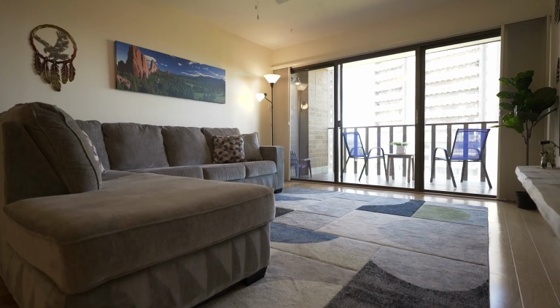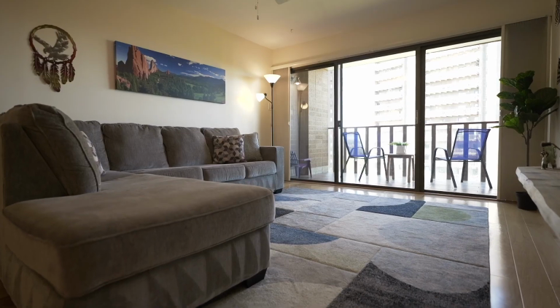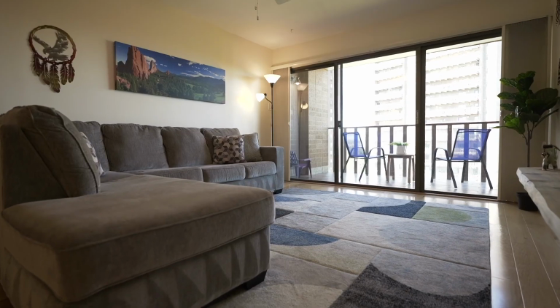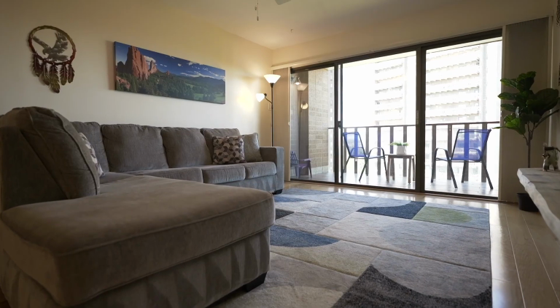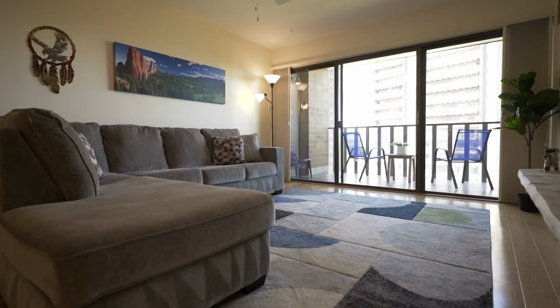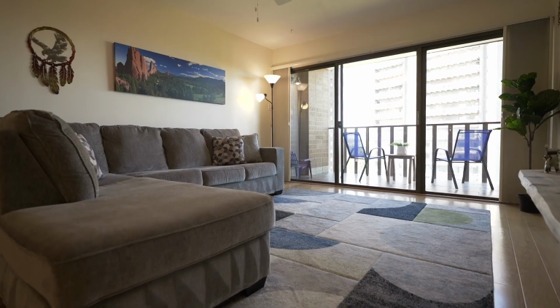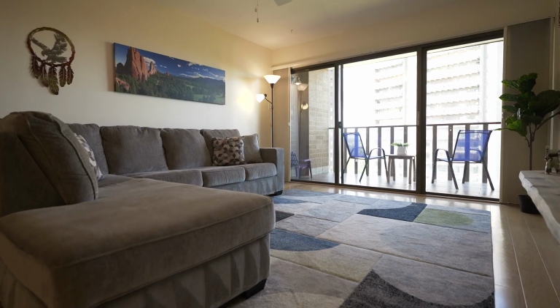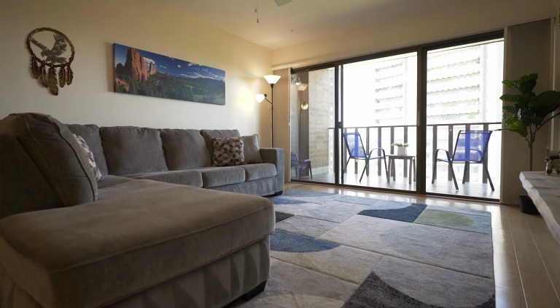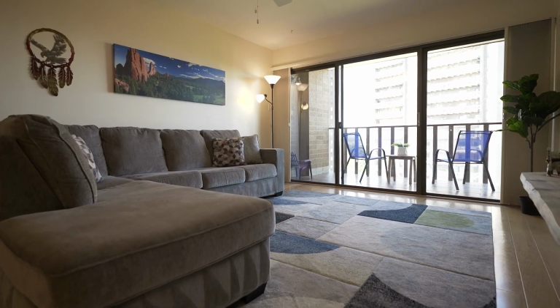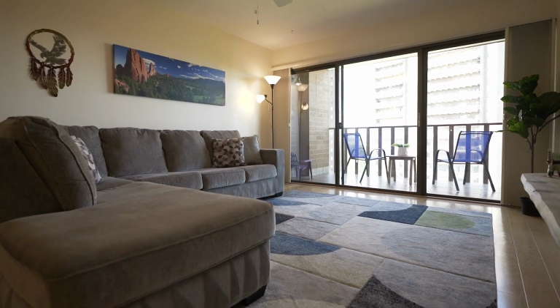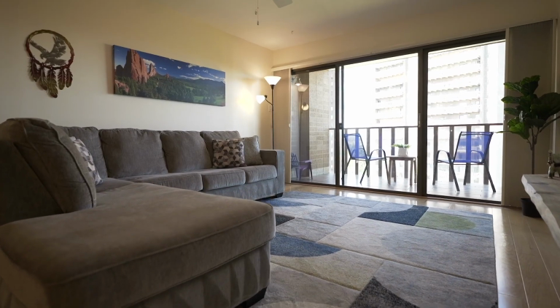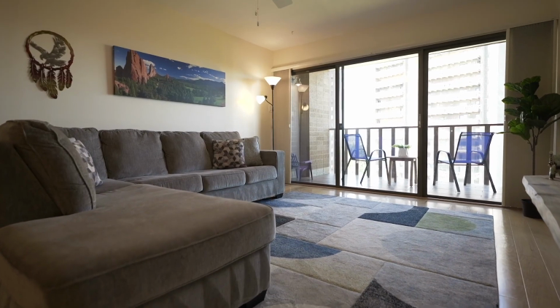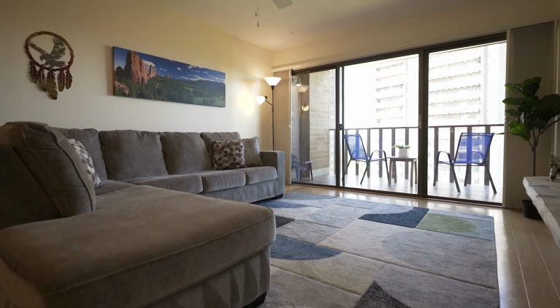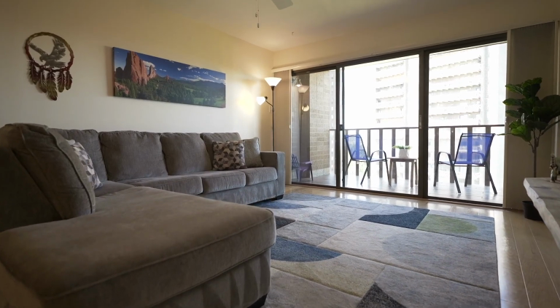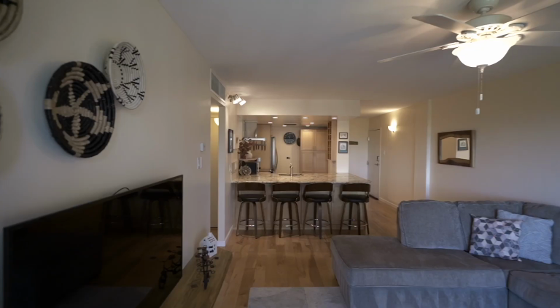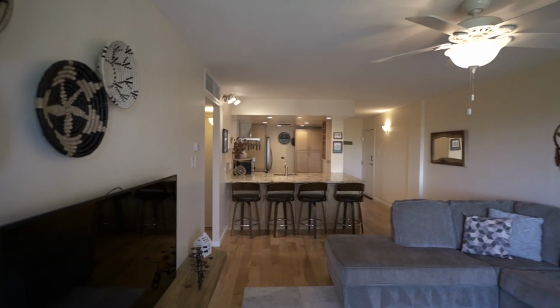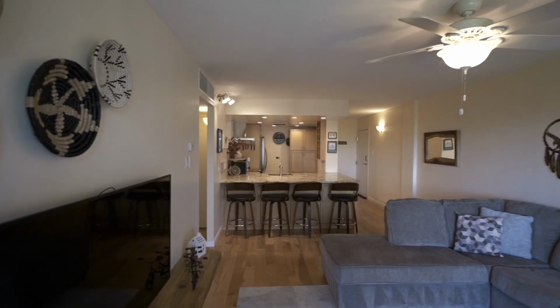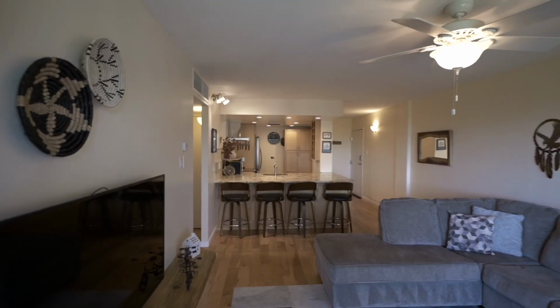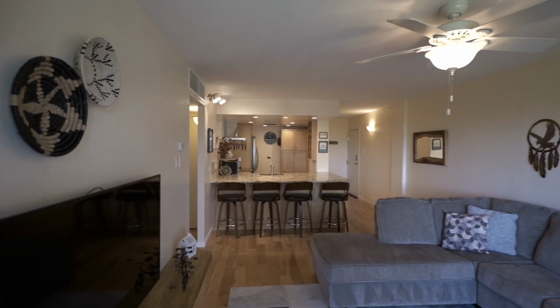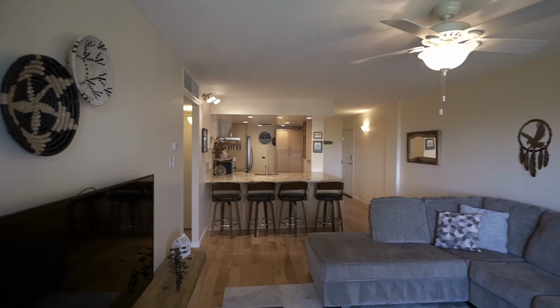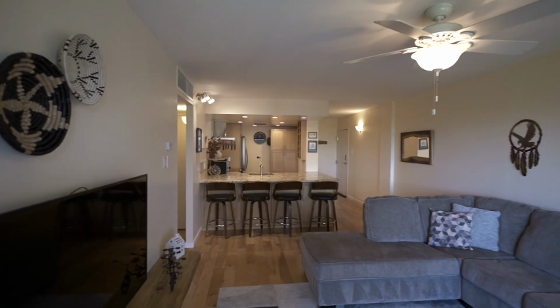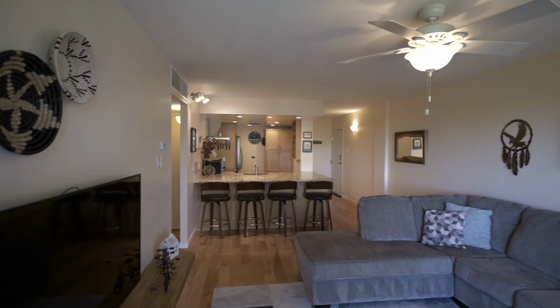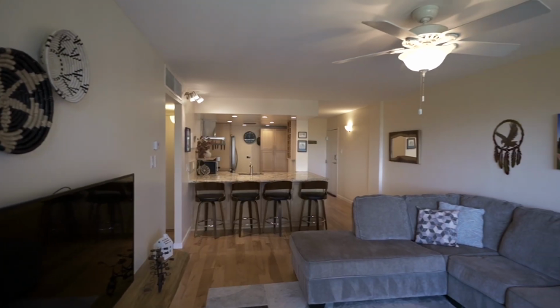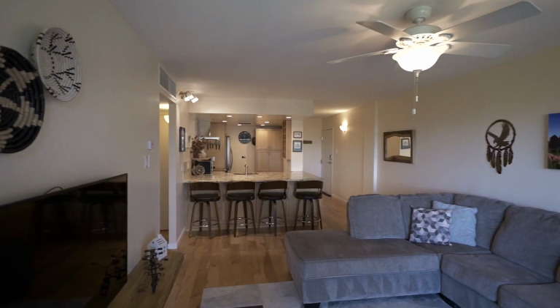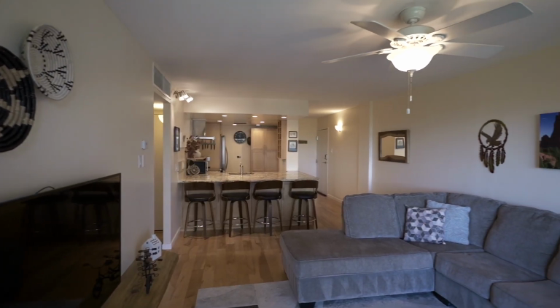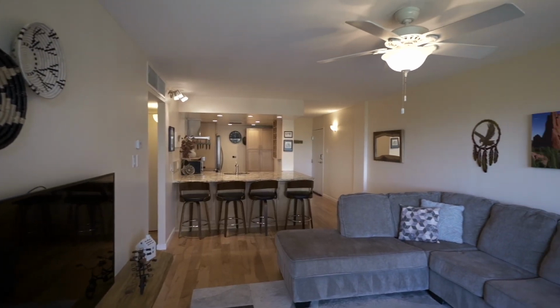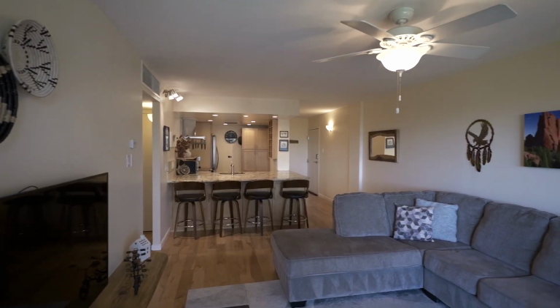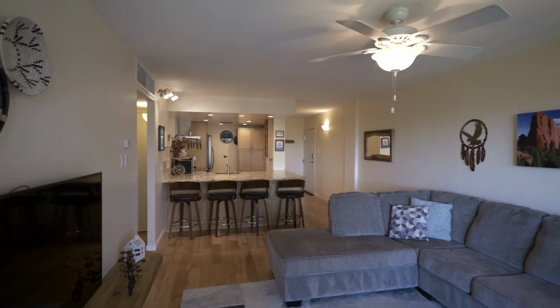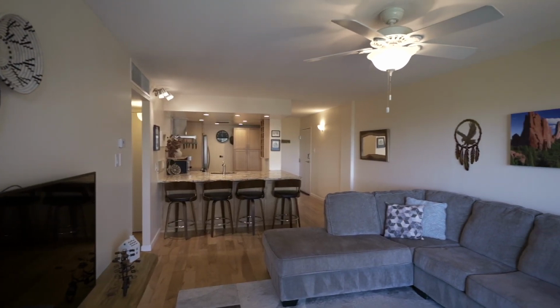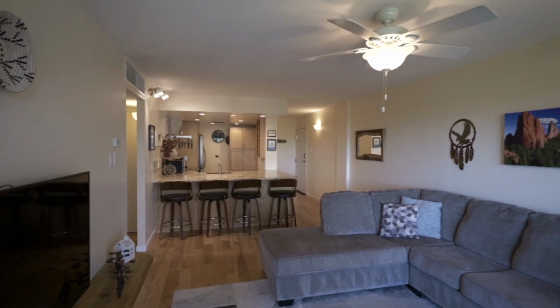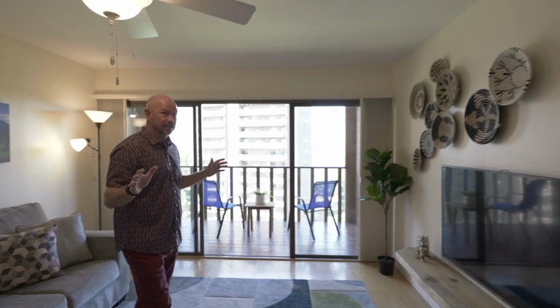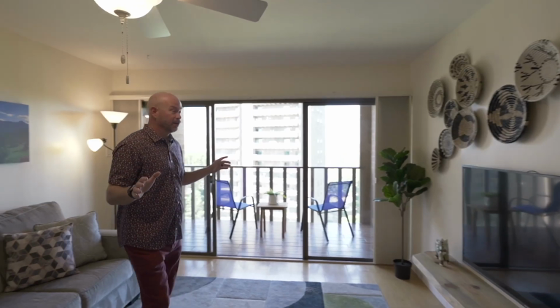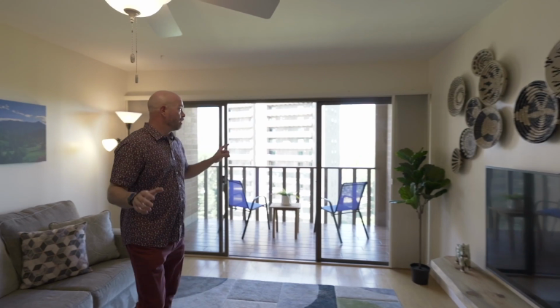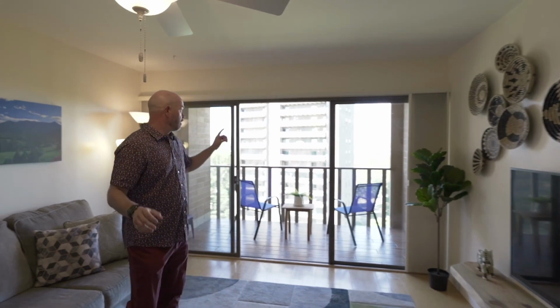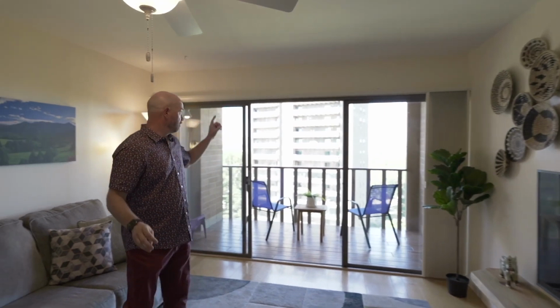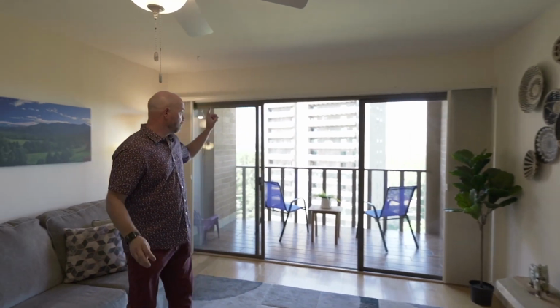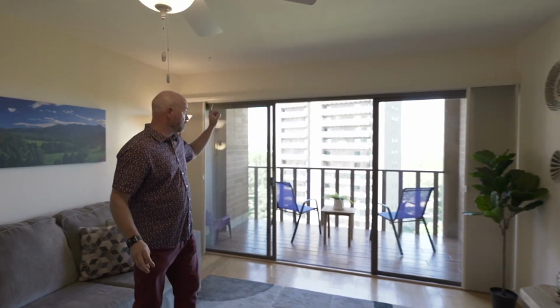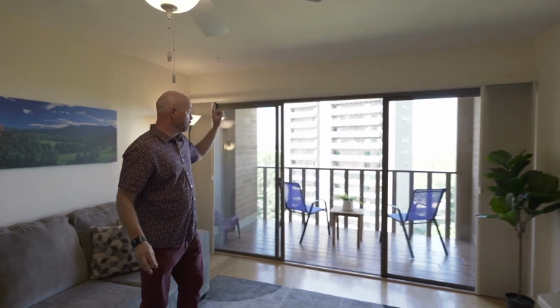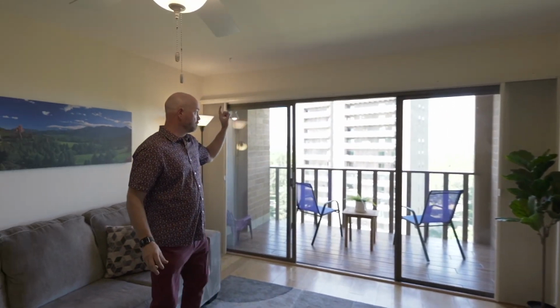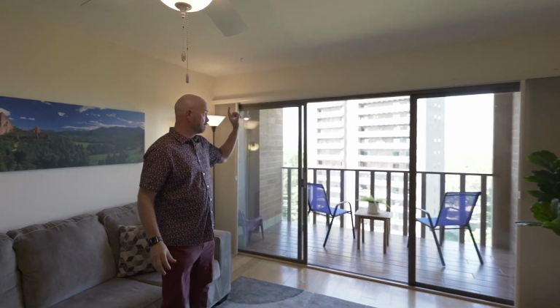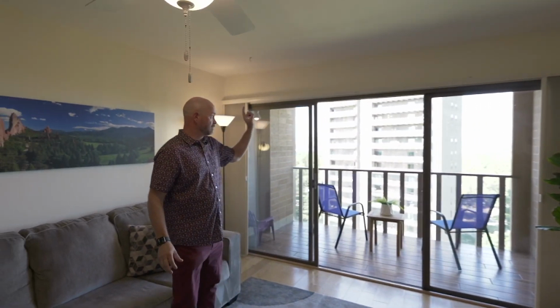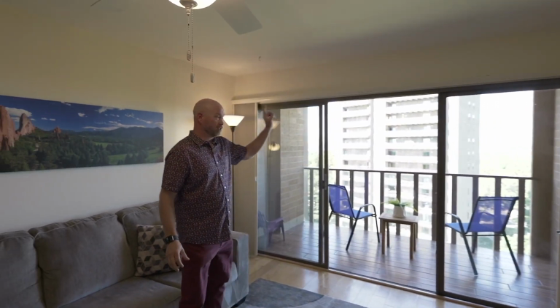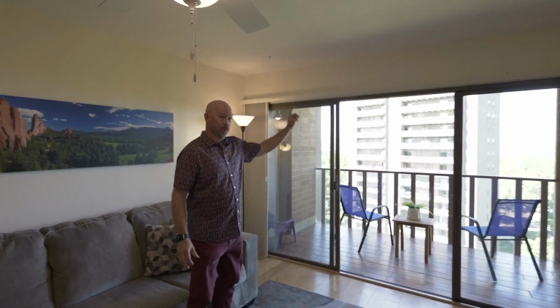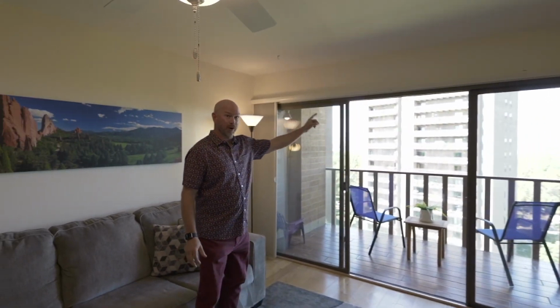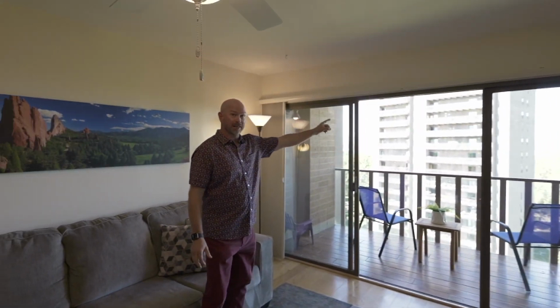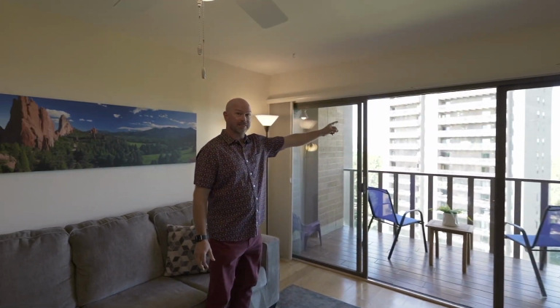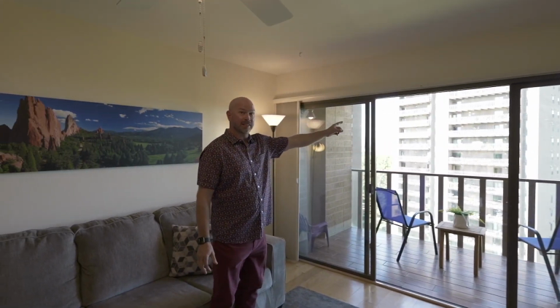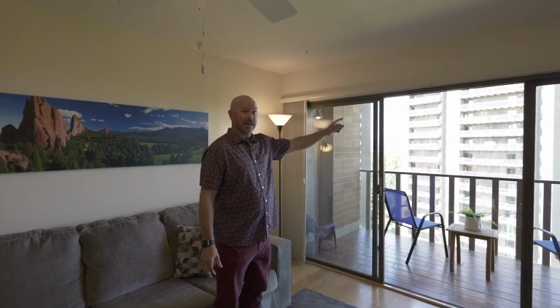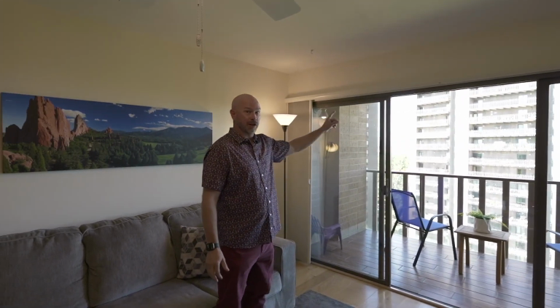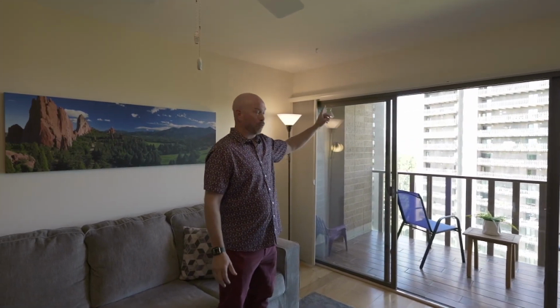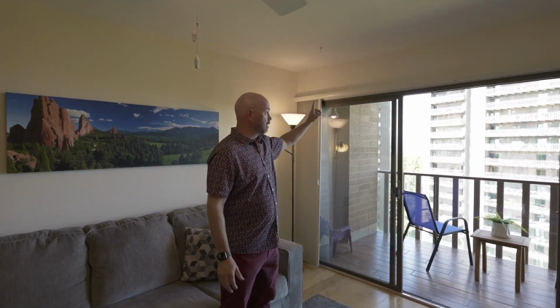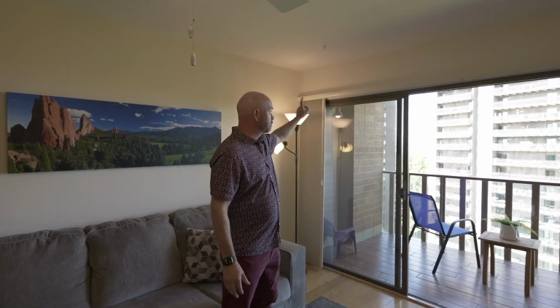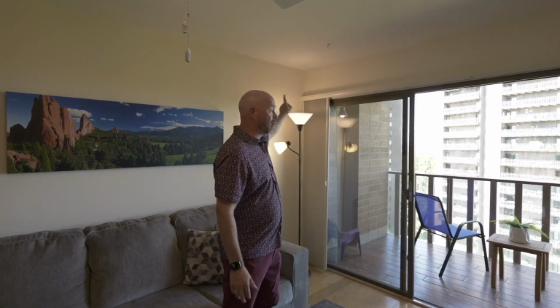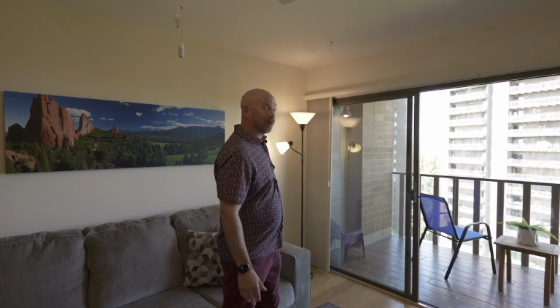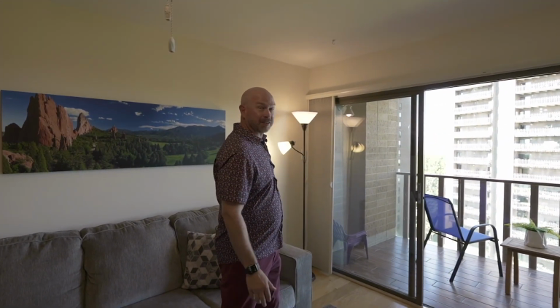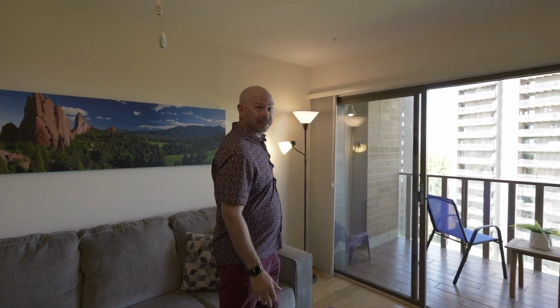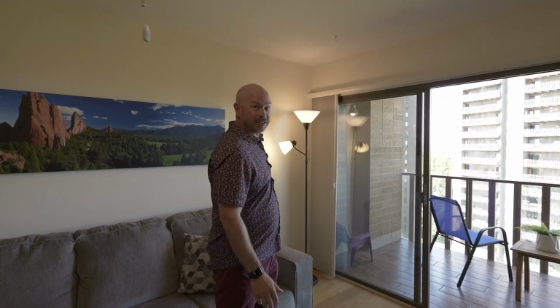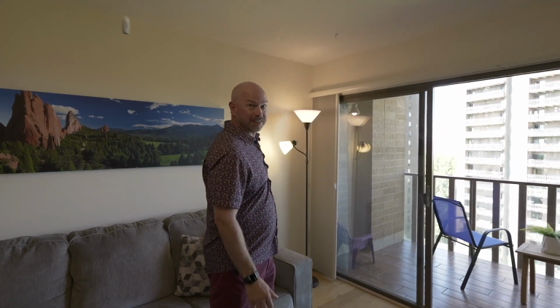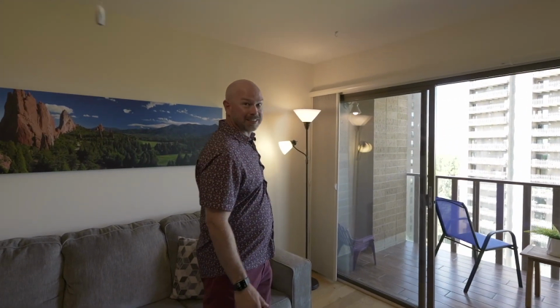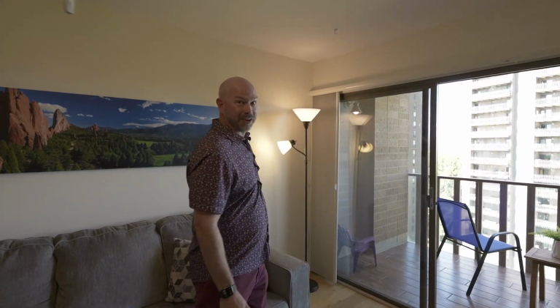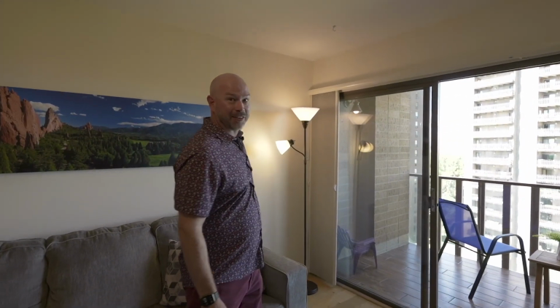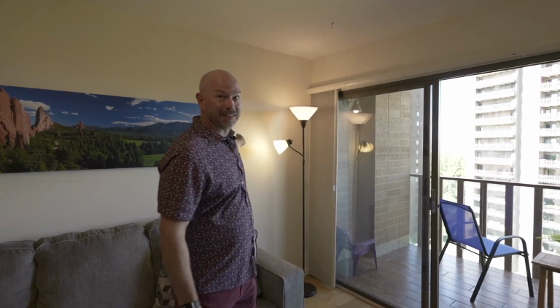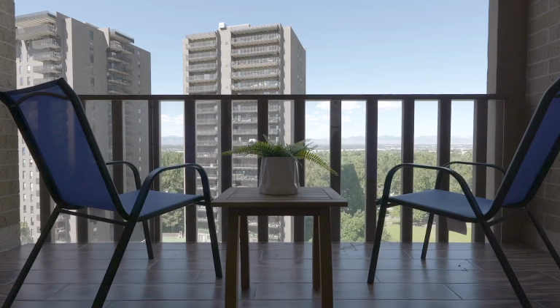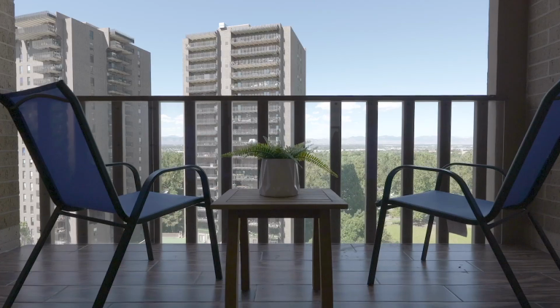Wood floors throughout, but what you really need to see are the views to the west and Wash Park to the south.